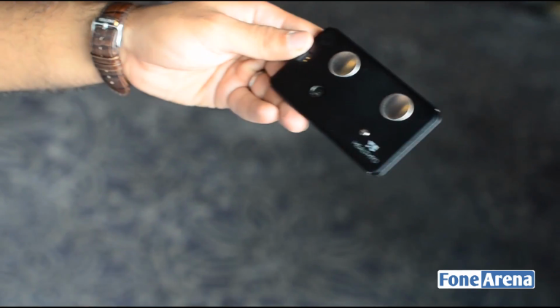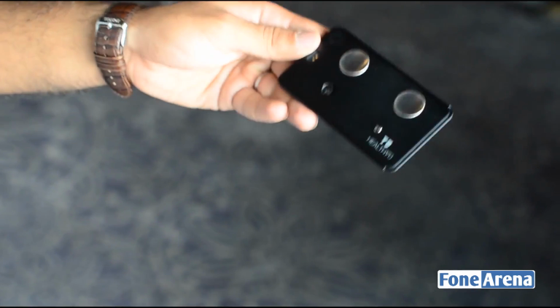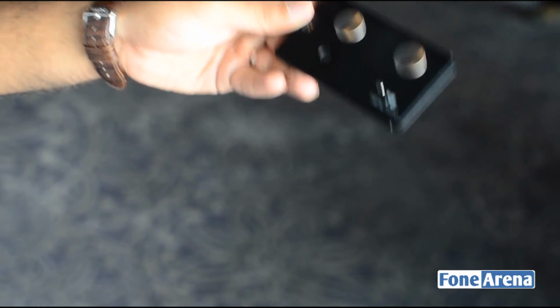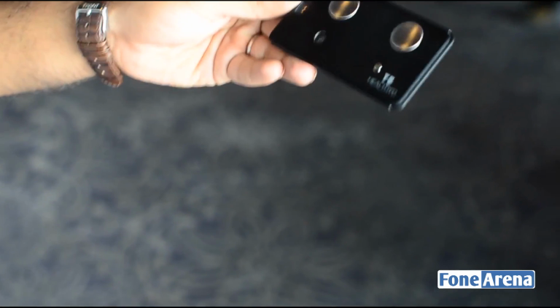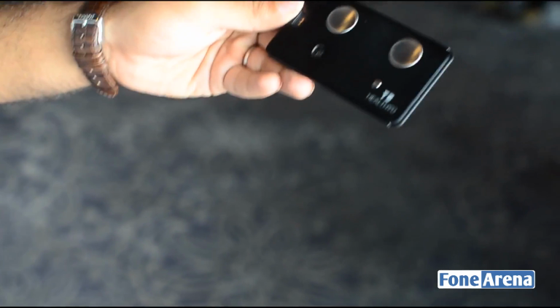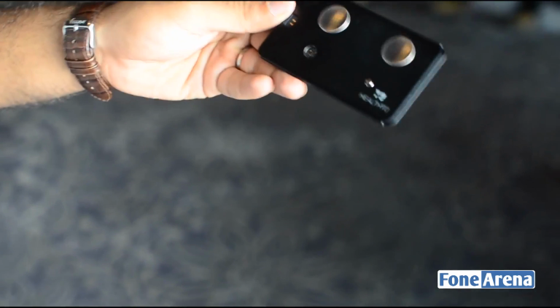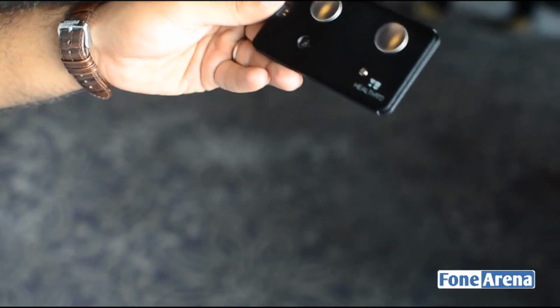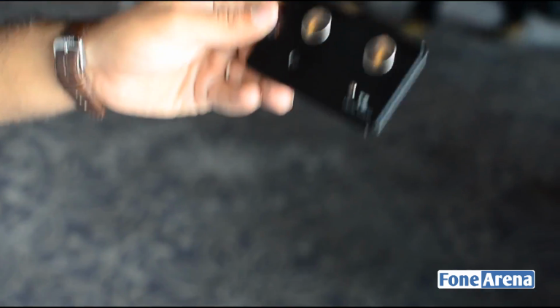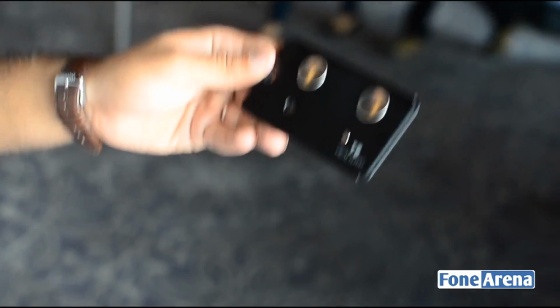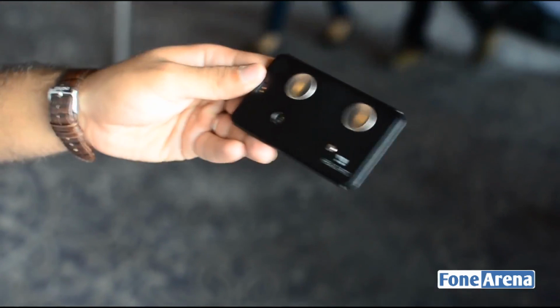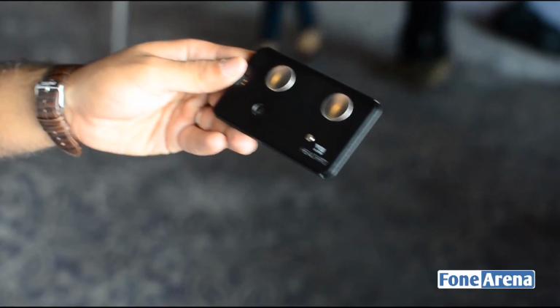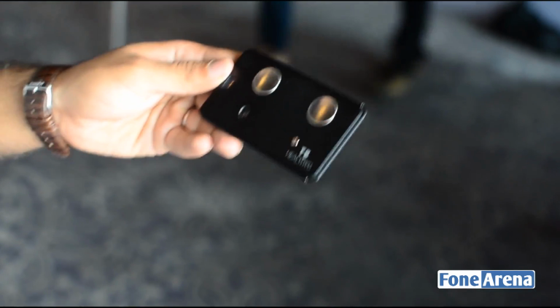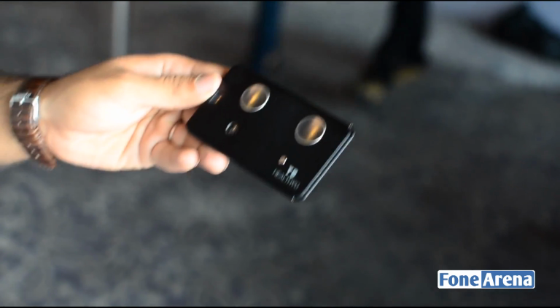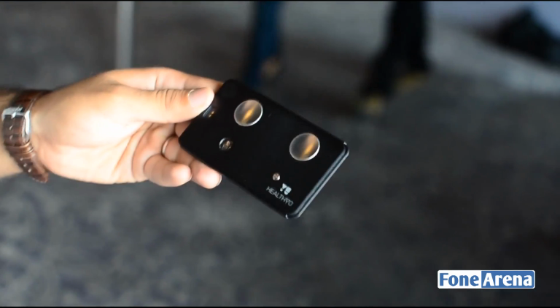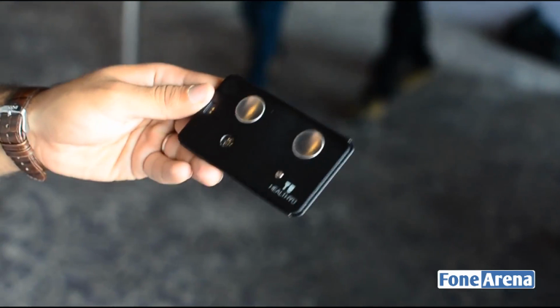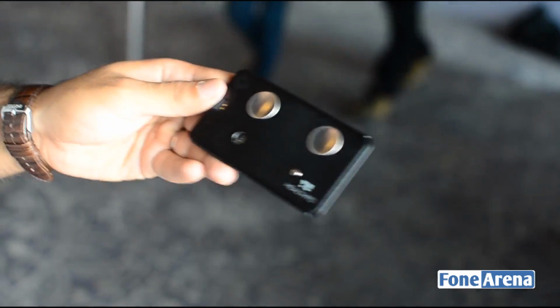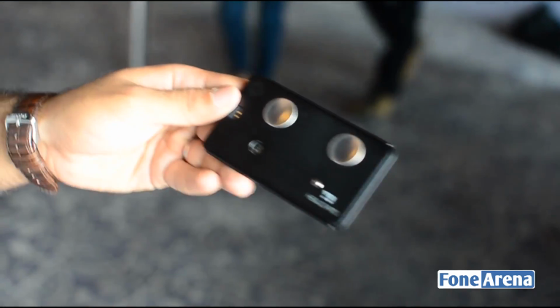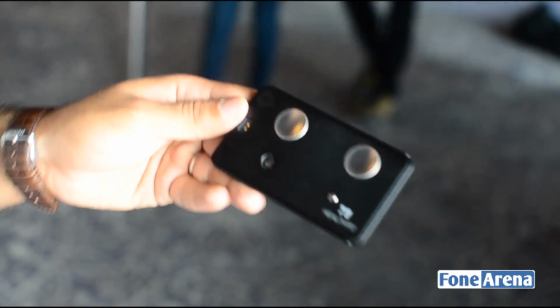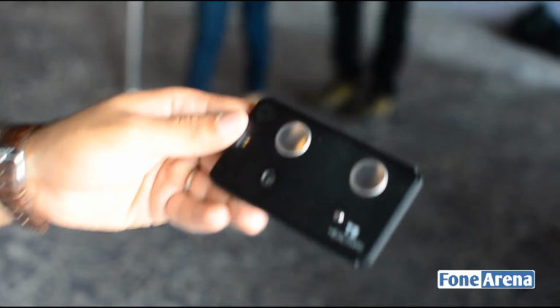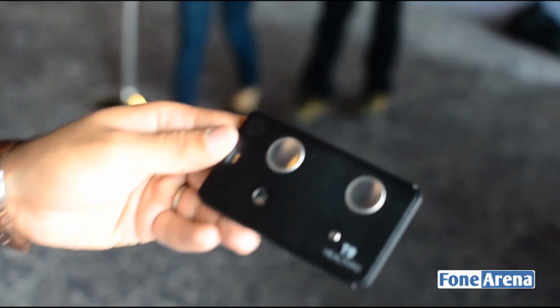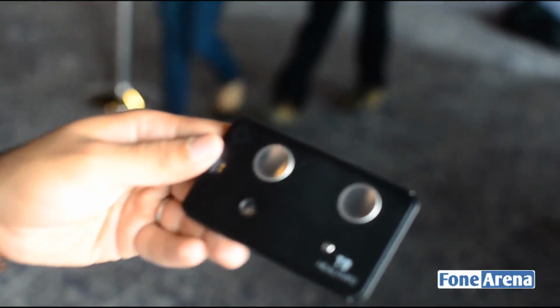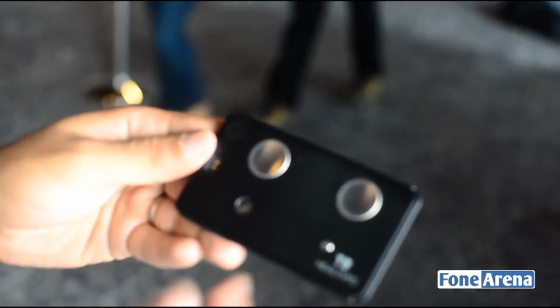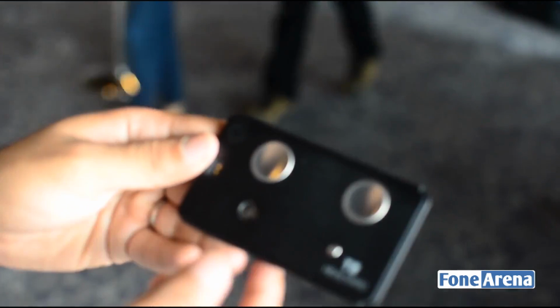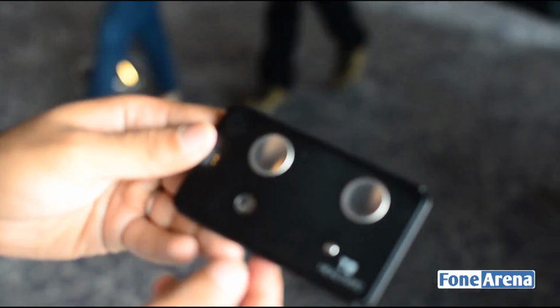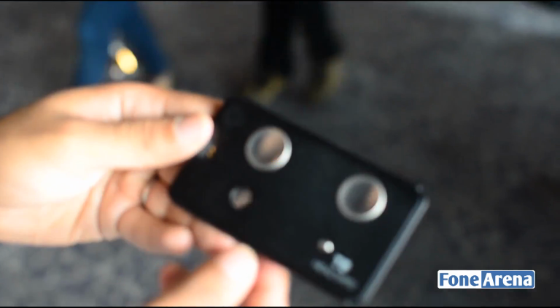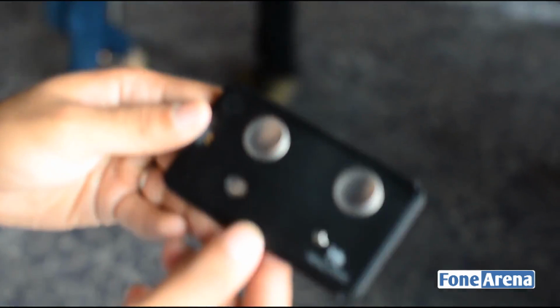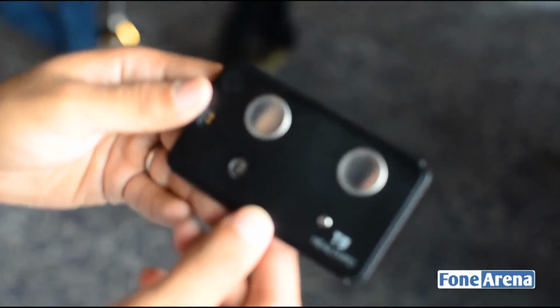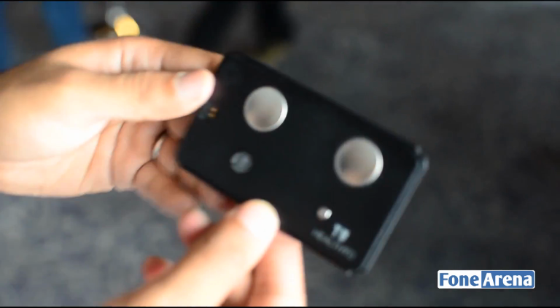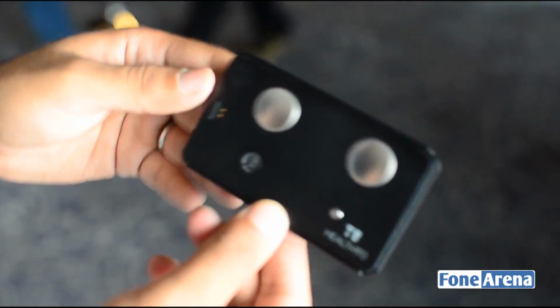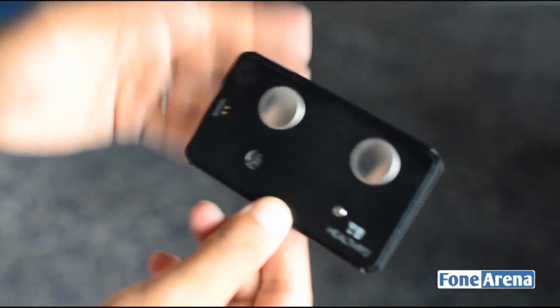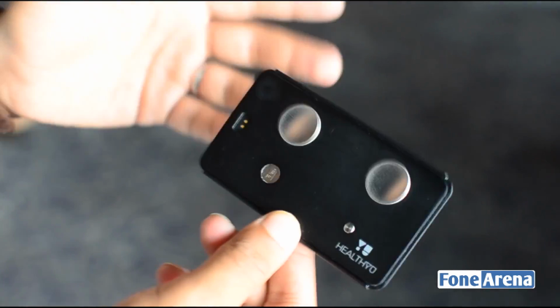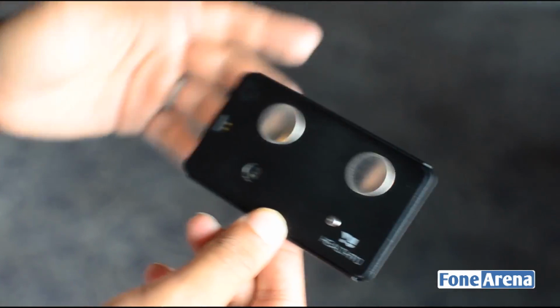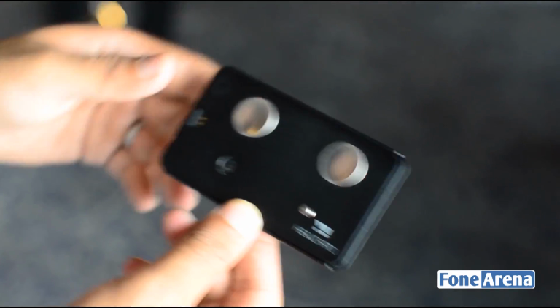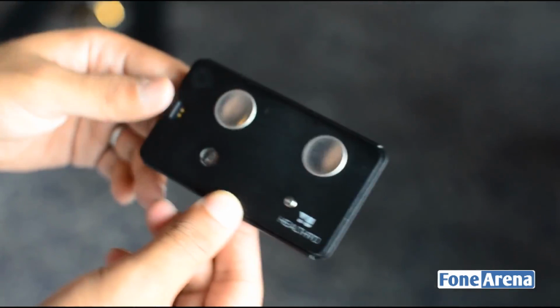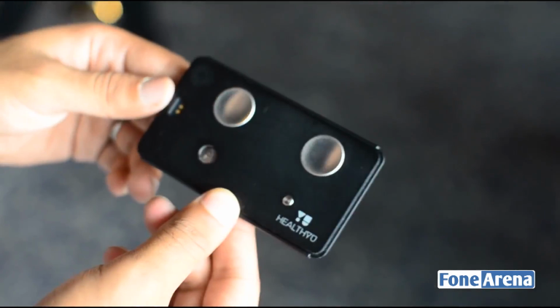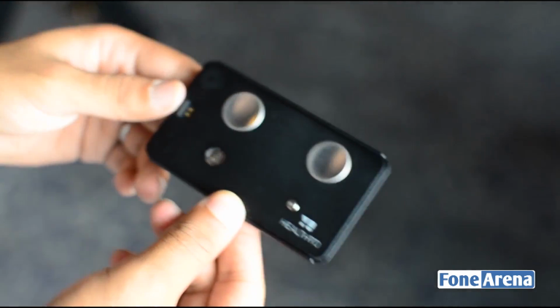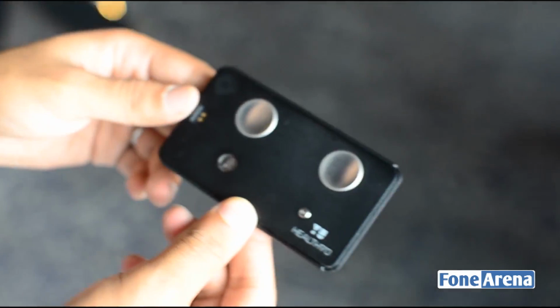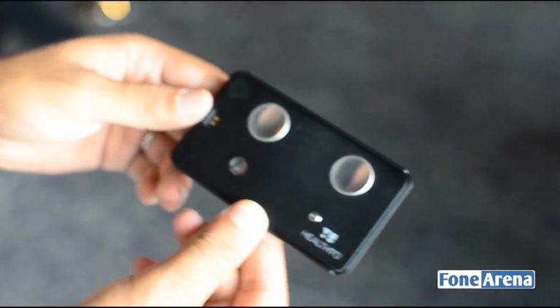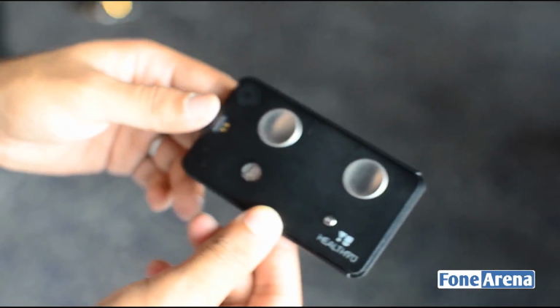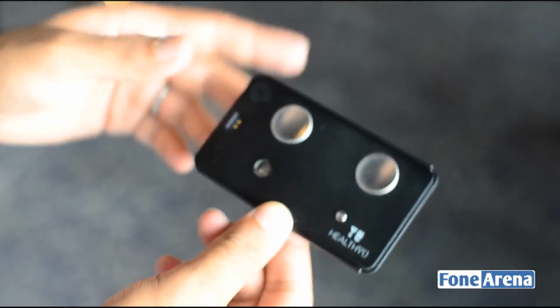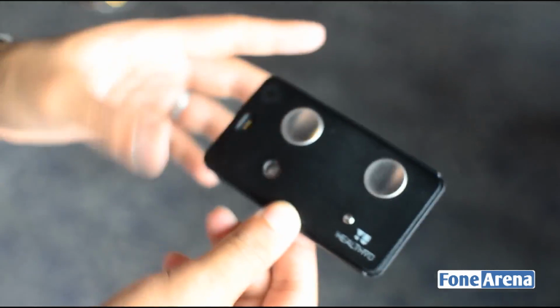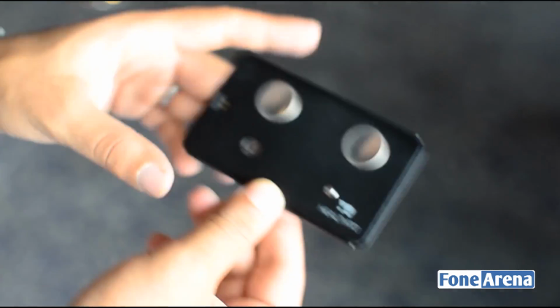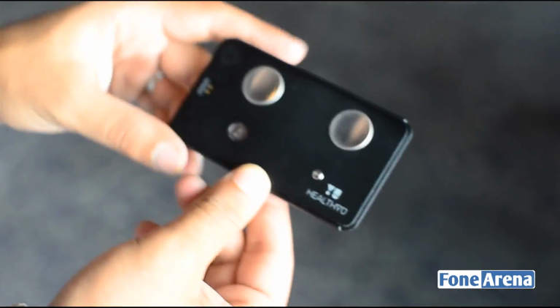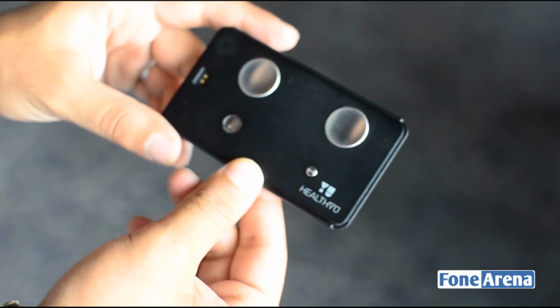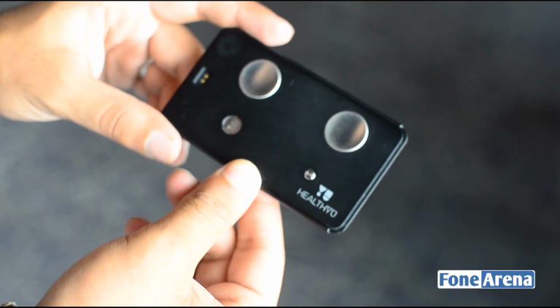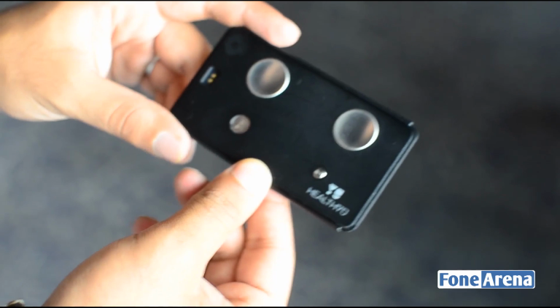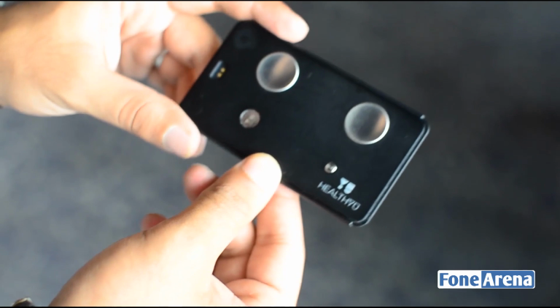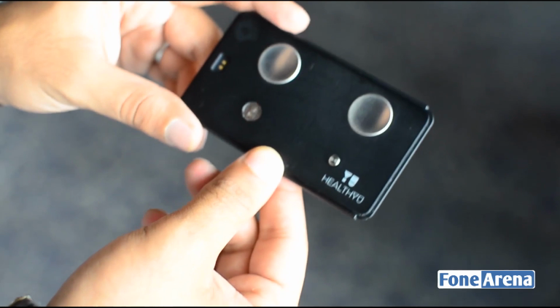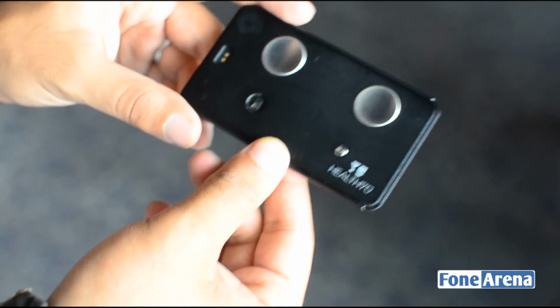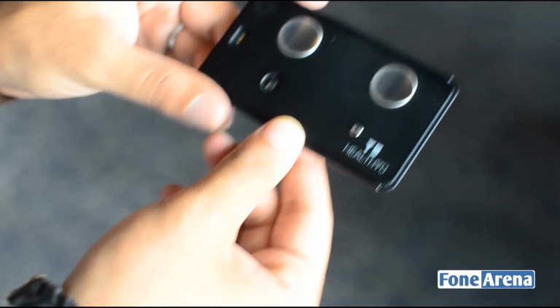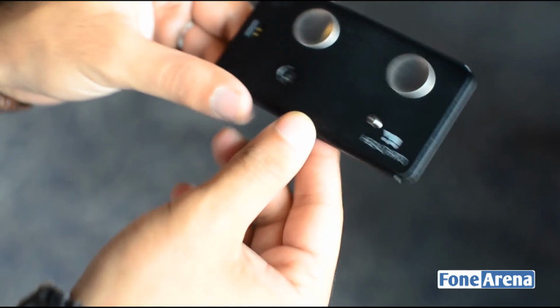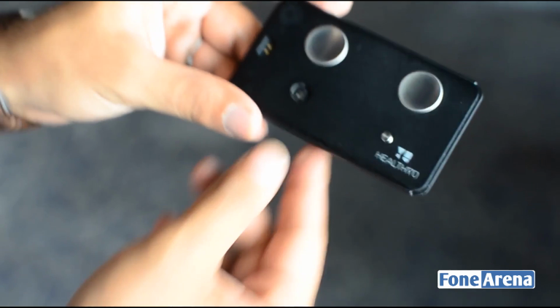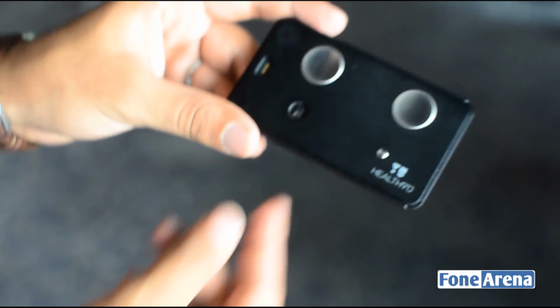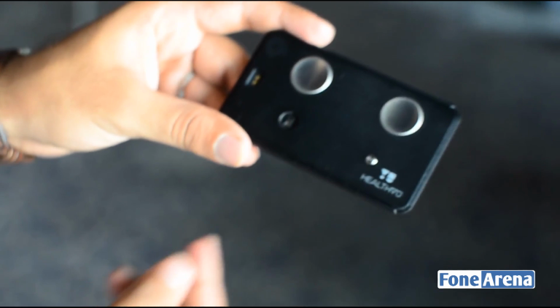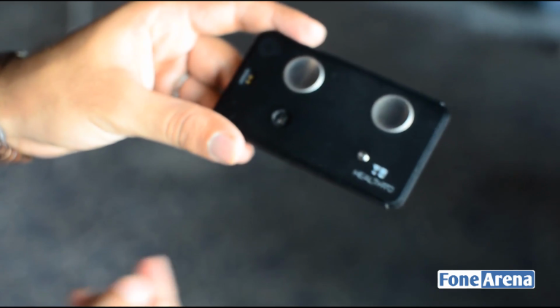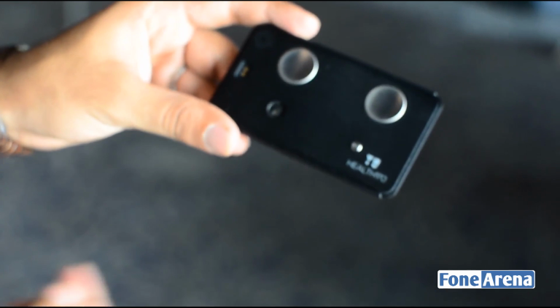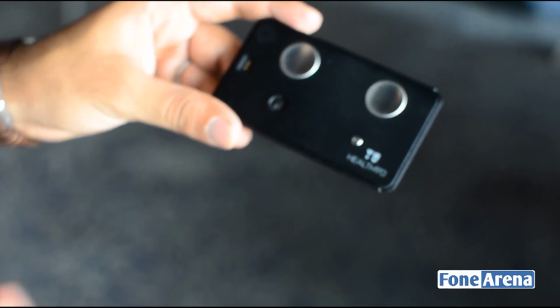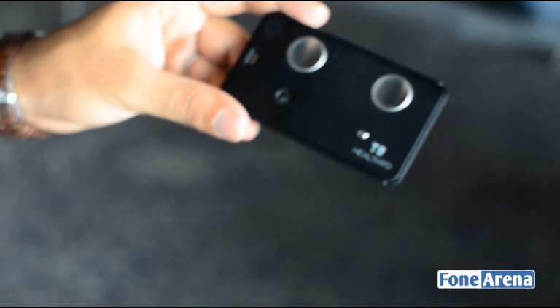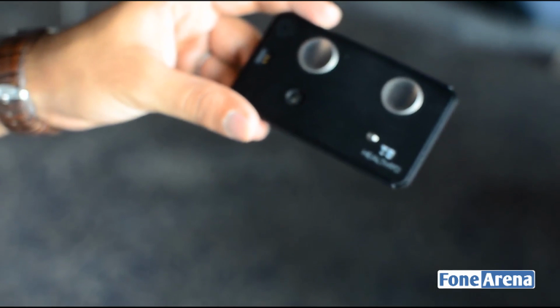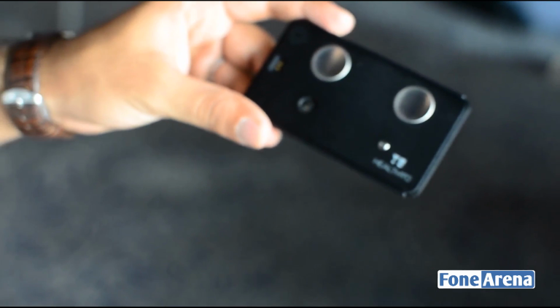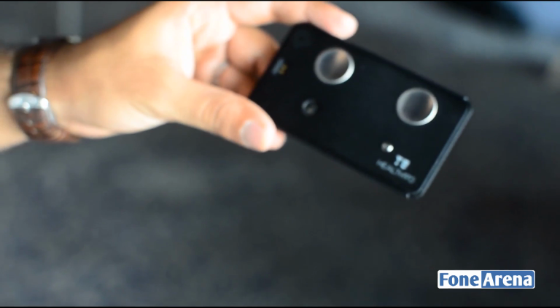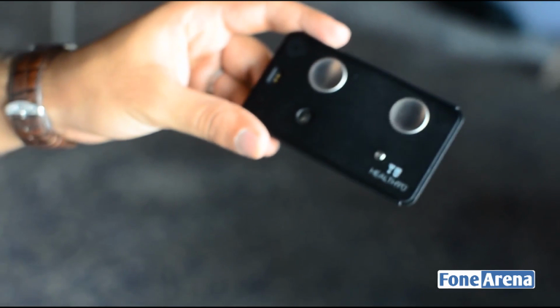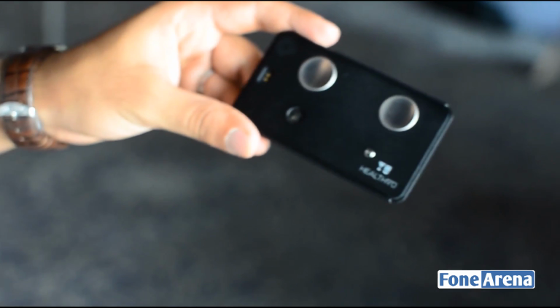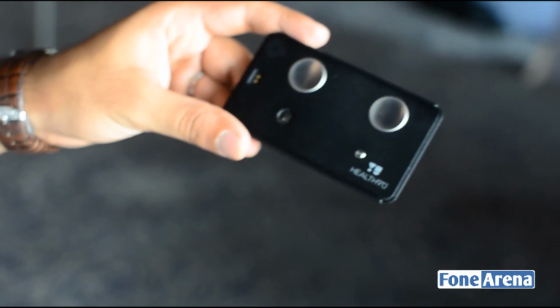So there you go. That was a quick hands-on with the HealthU, a brand new product. If you have any questions, please do let us know in the comments section. Thanks for watching.